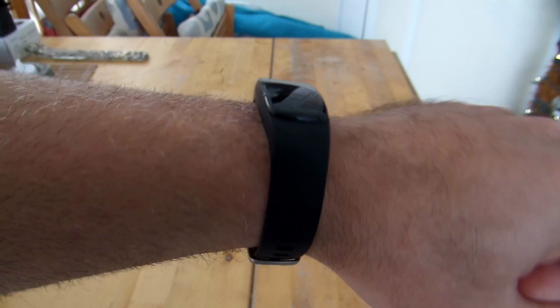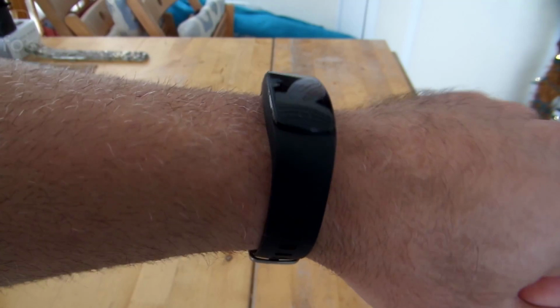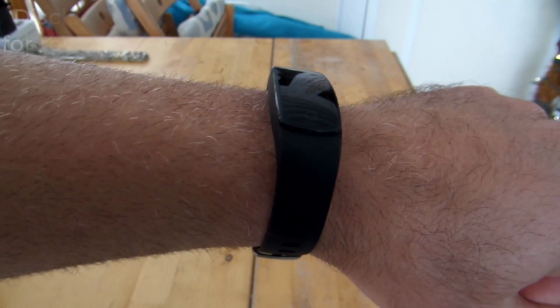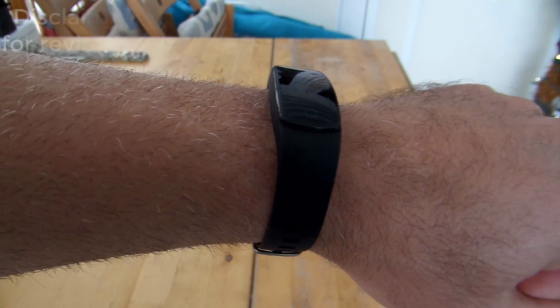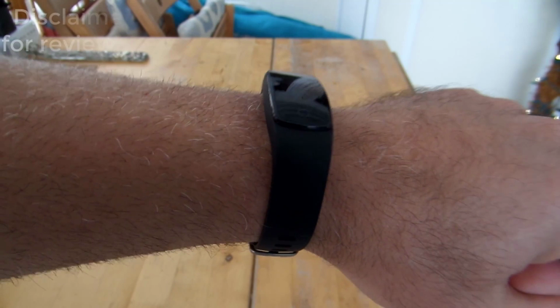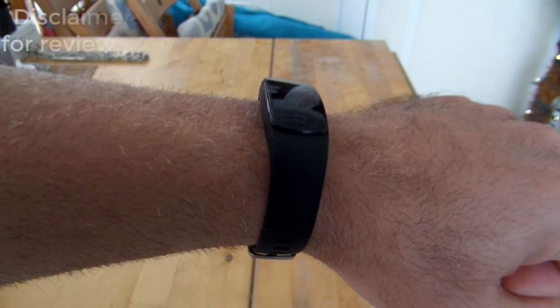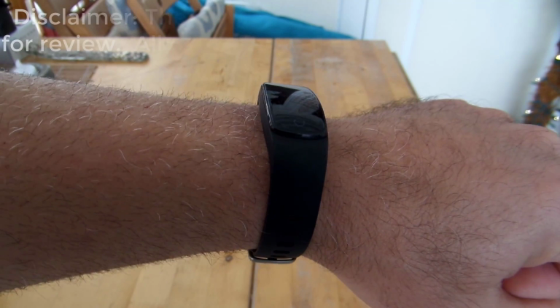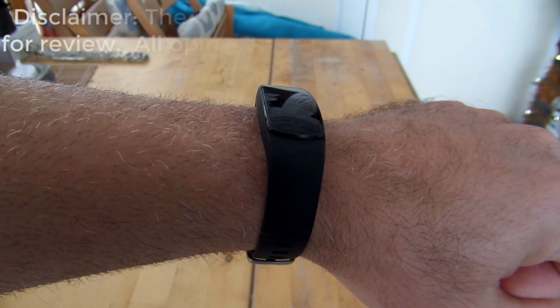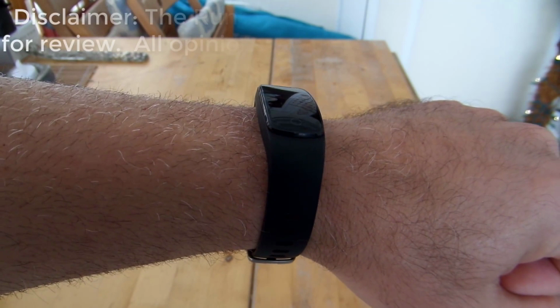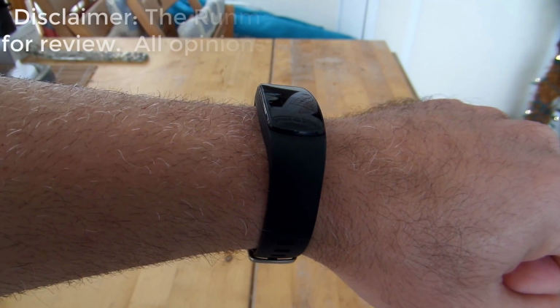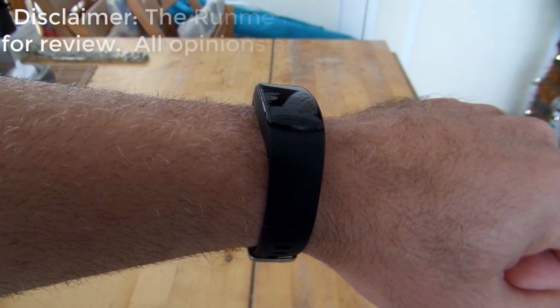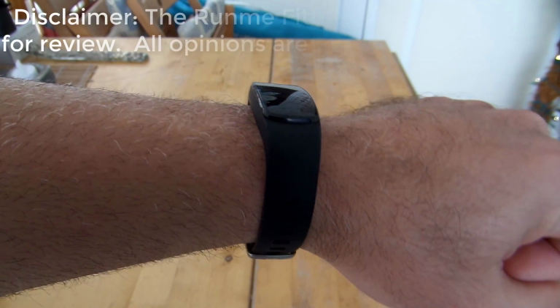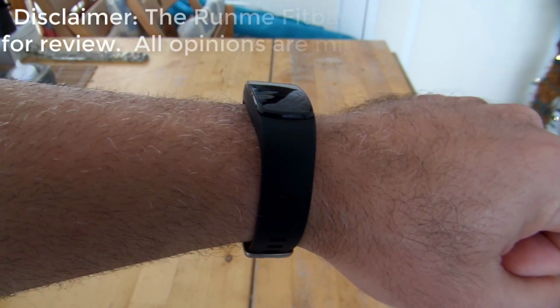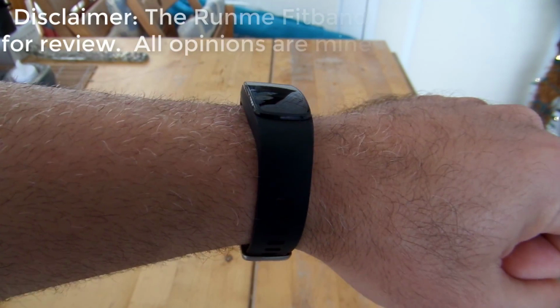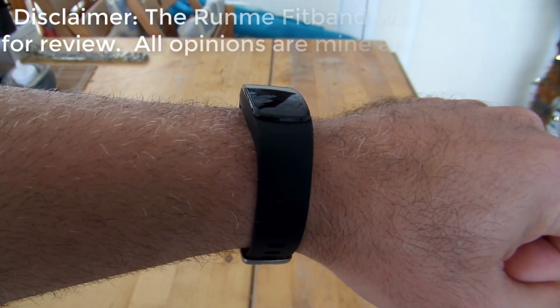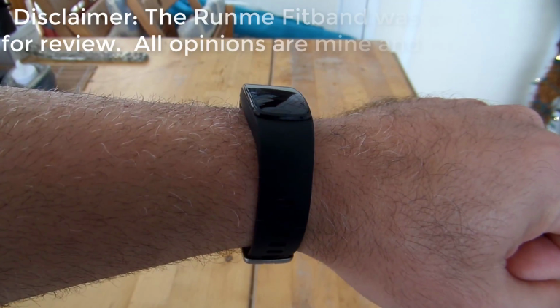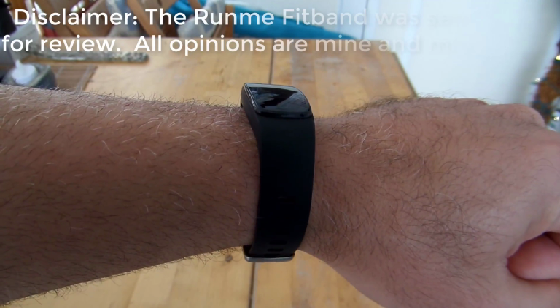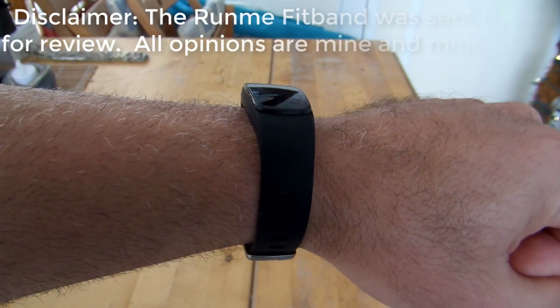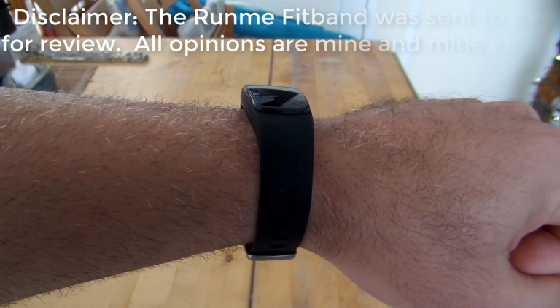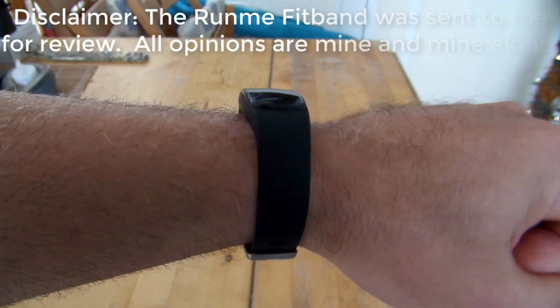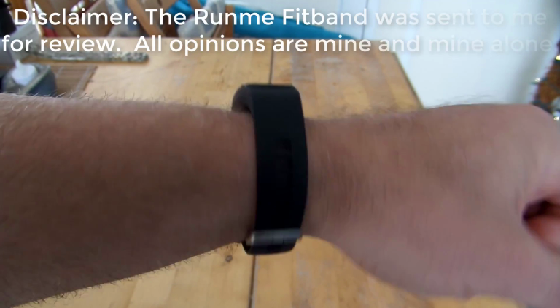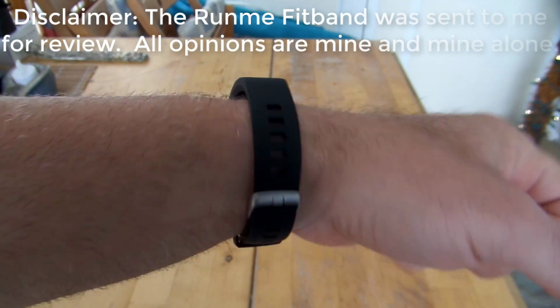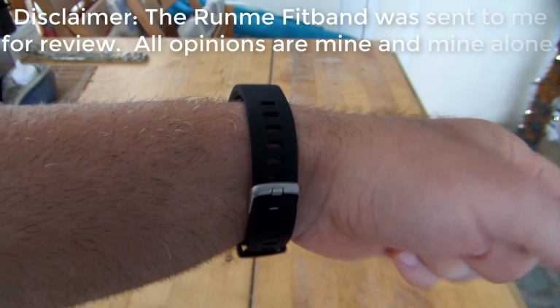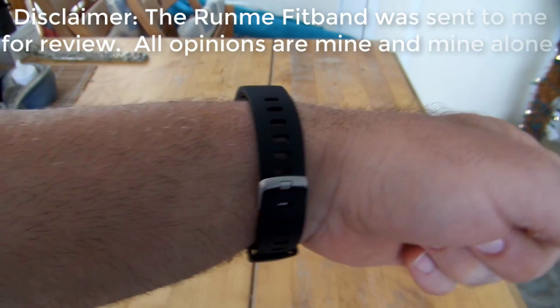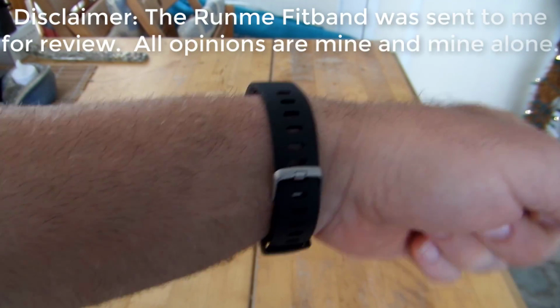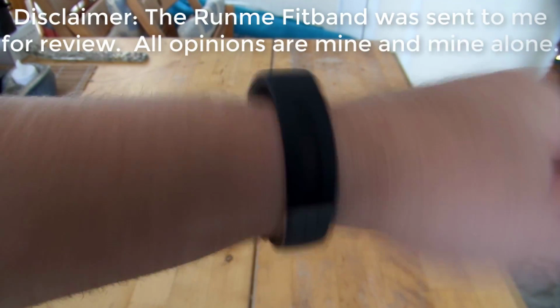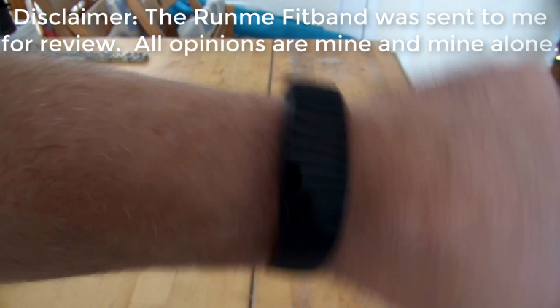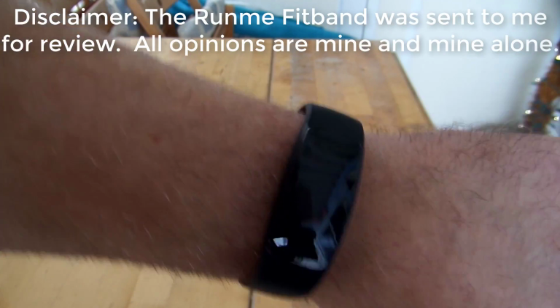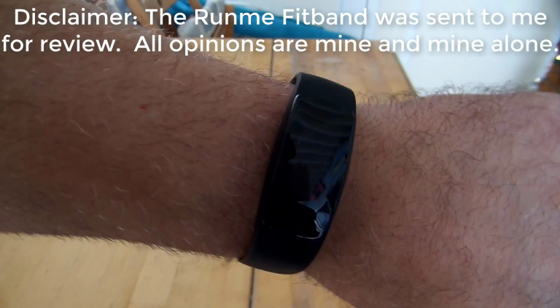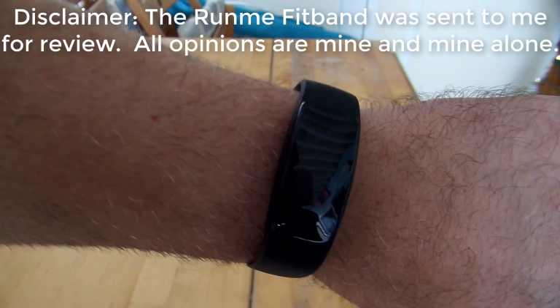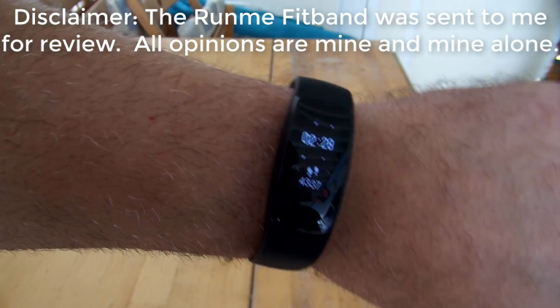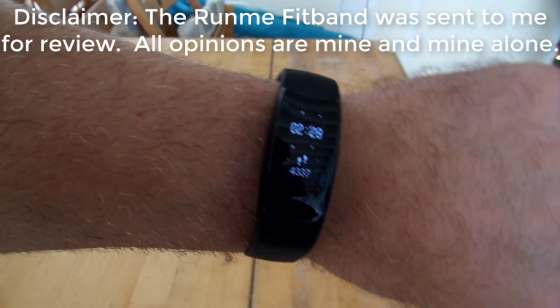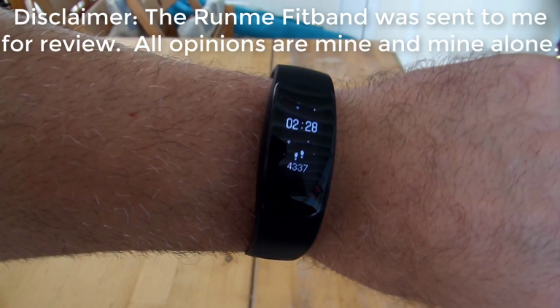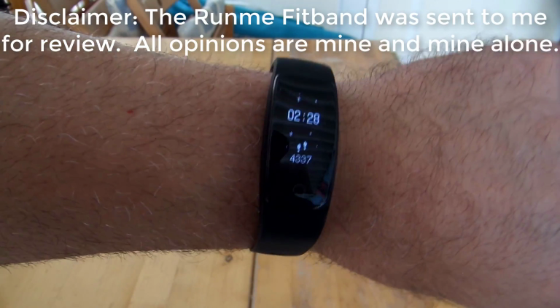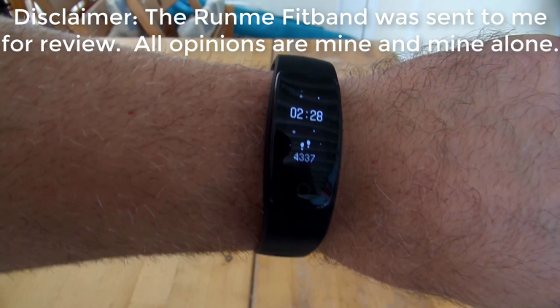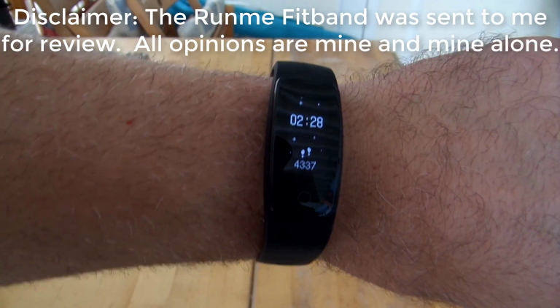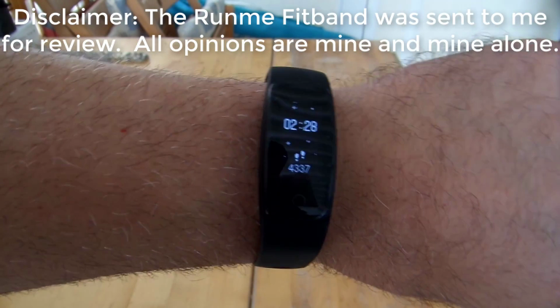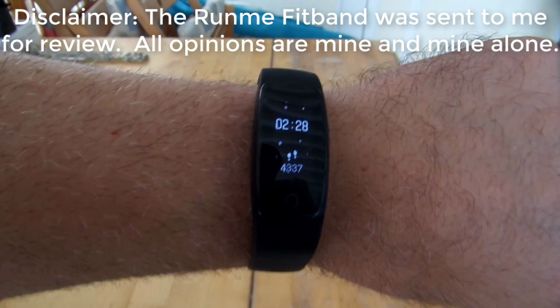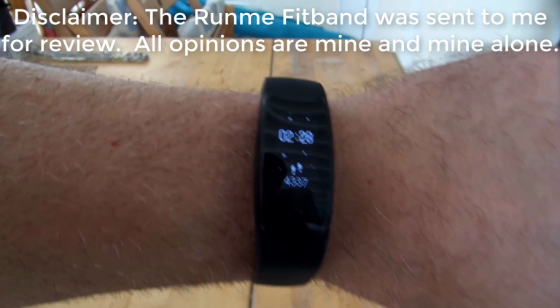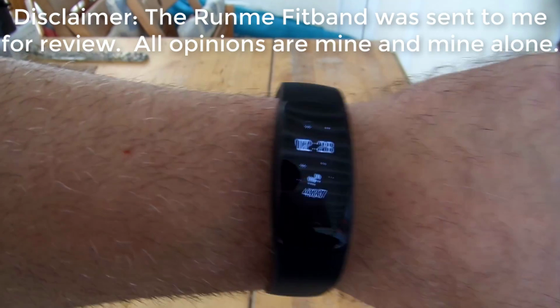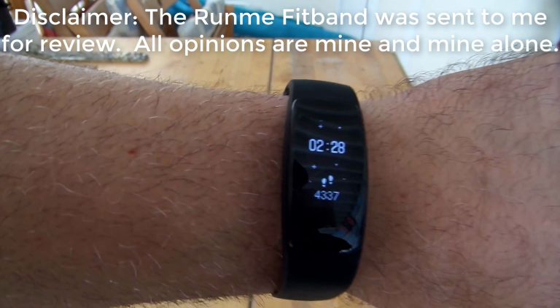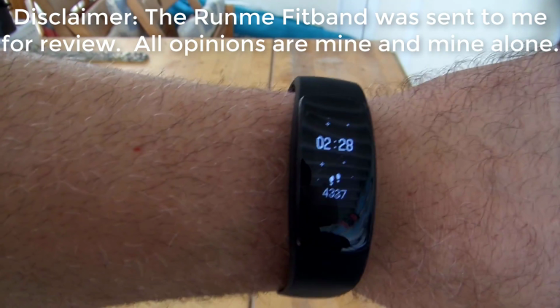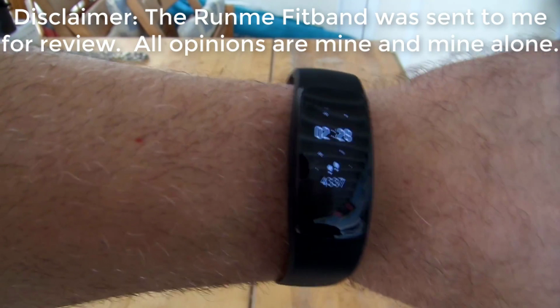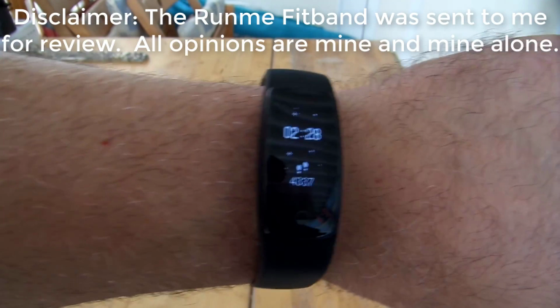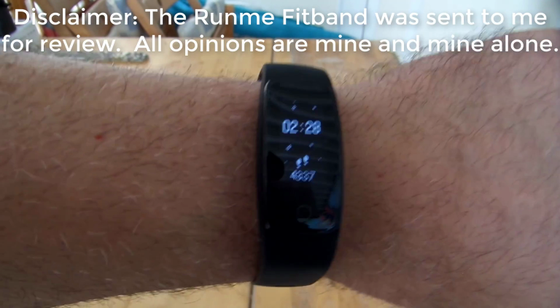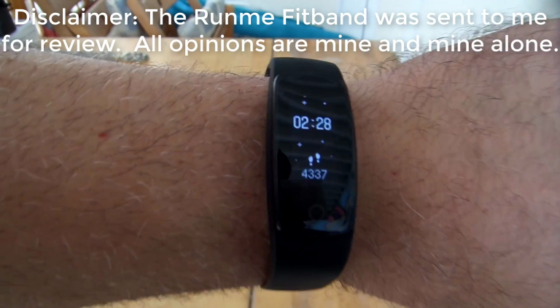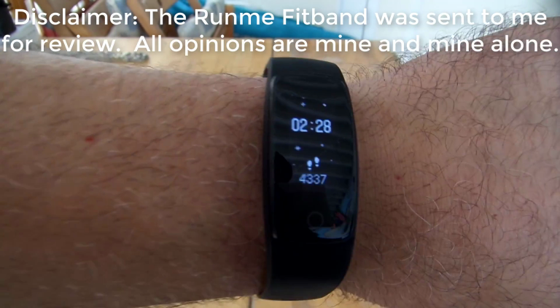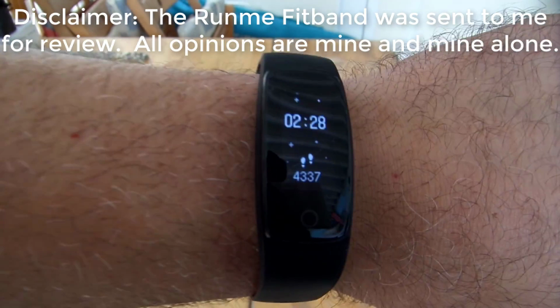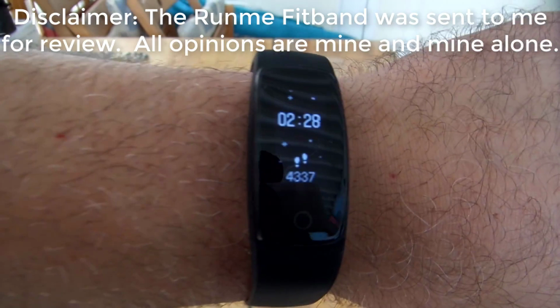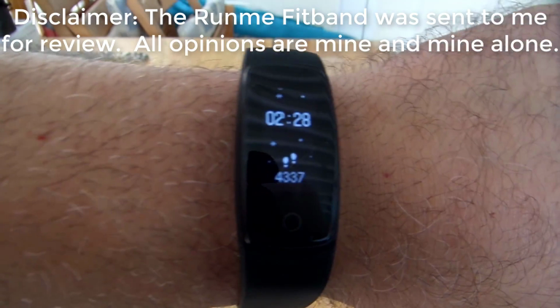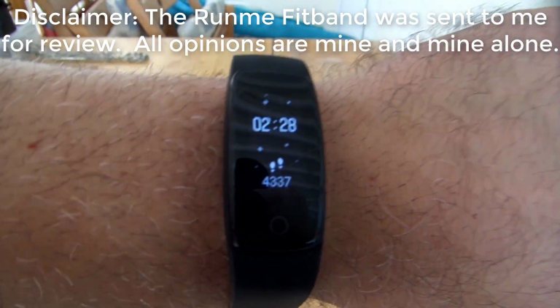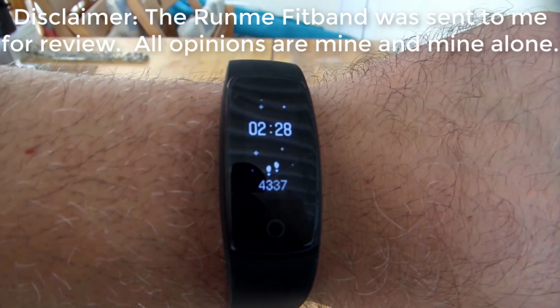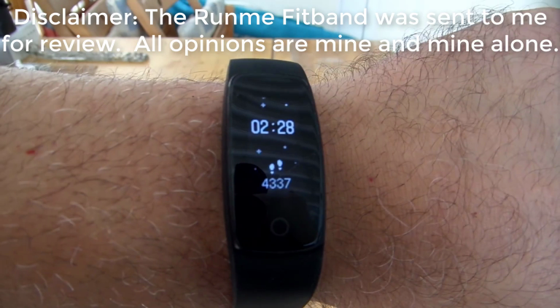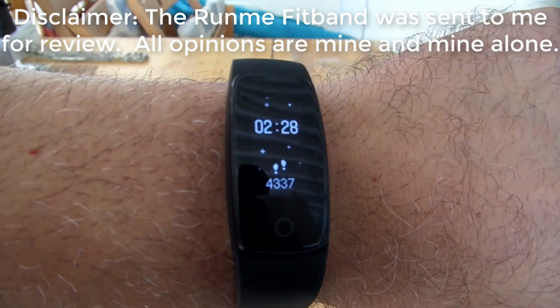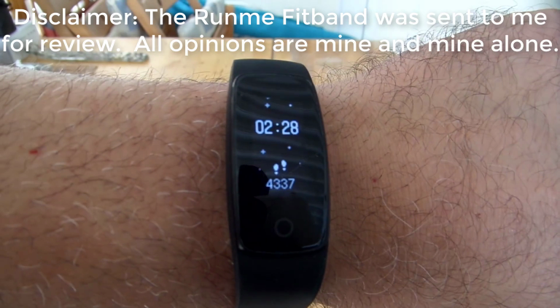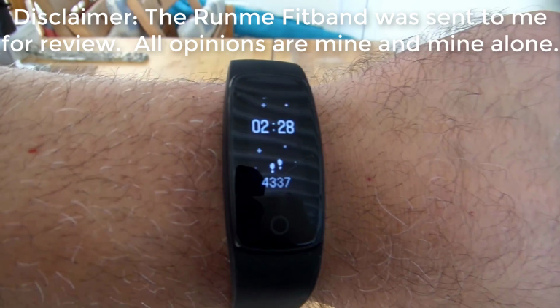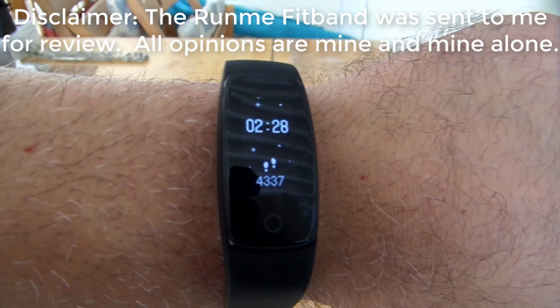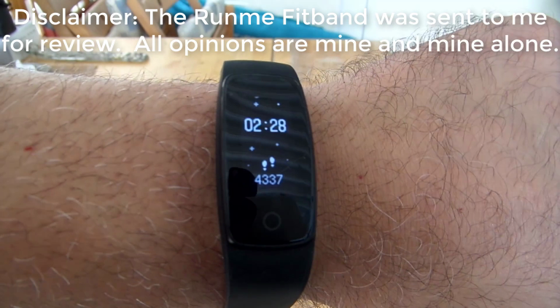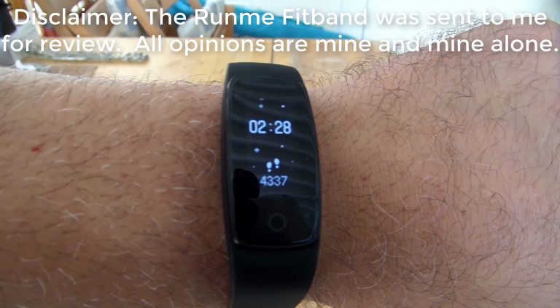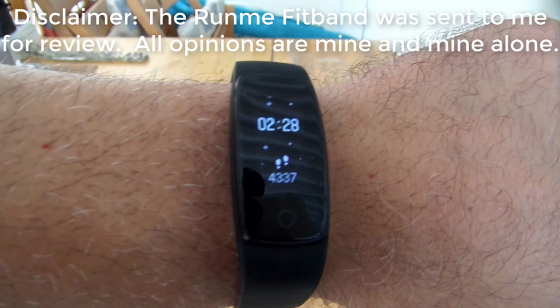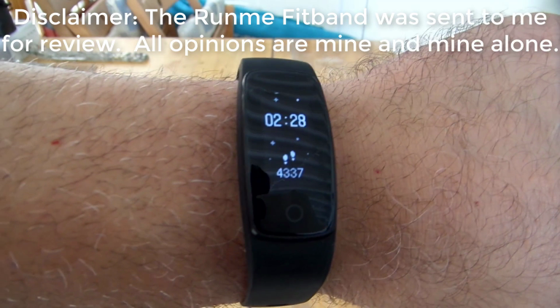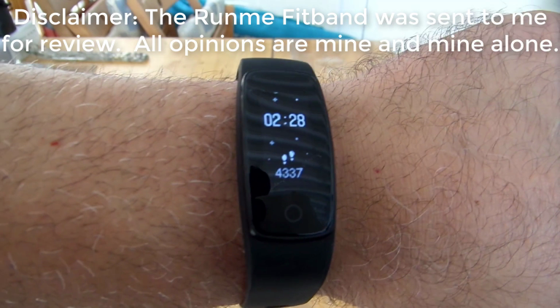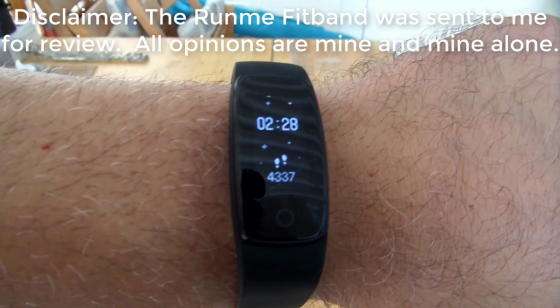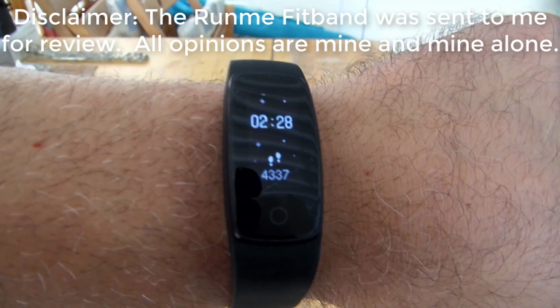This is Justin Germino from DragonBlogger.com and I'm here talking about the RunMe FitBand. The RunMe FitBand is an excellent FitBand for under $40.